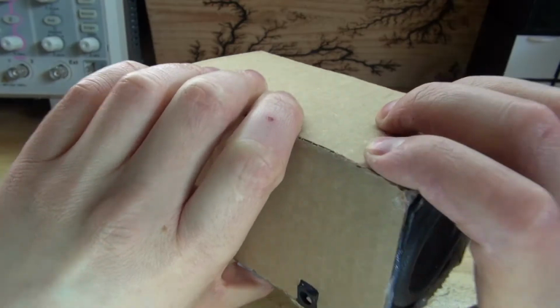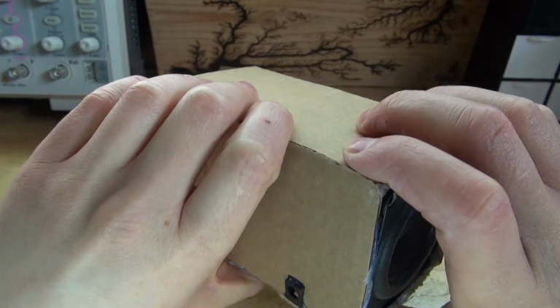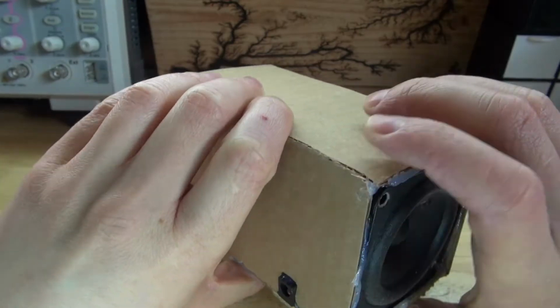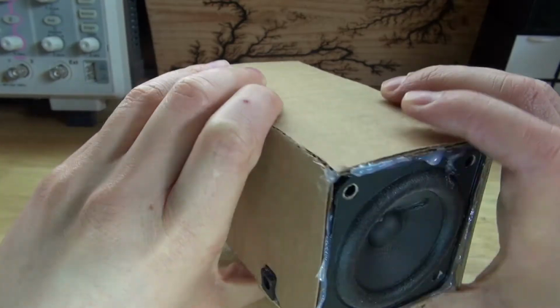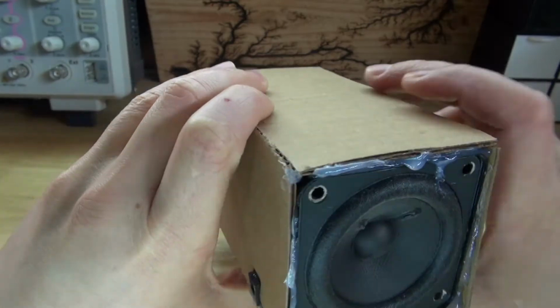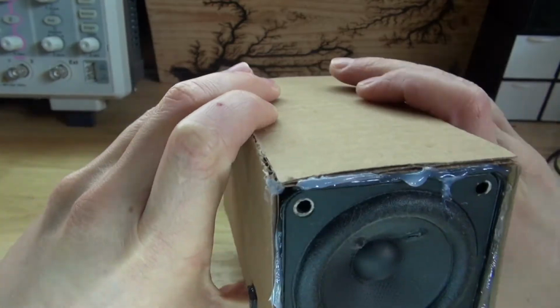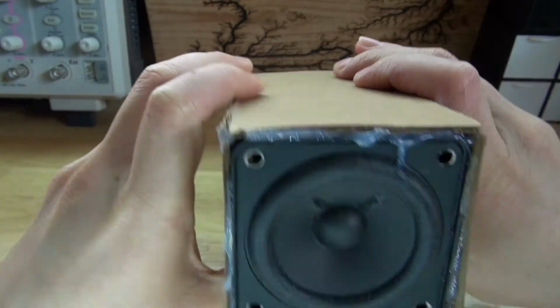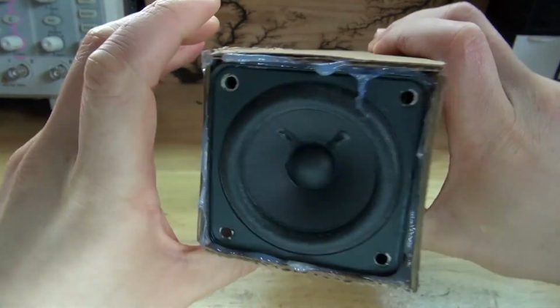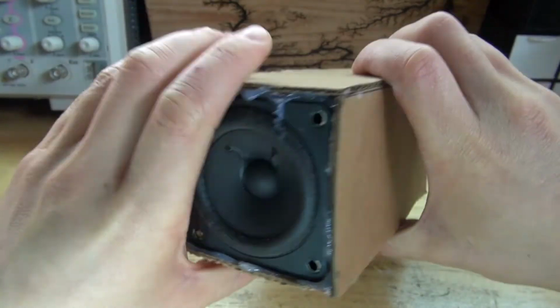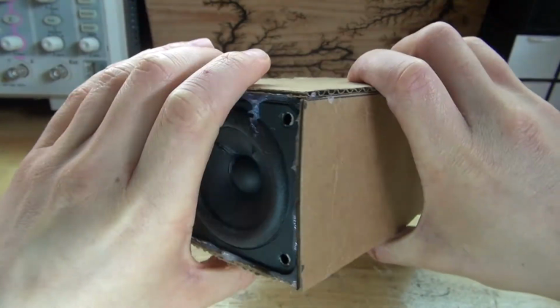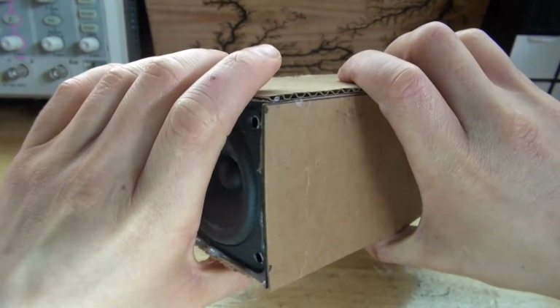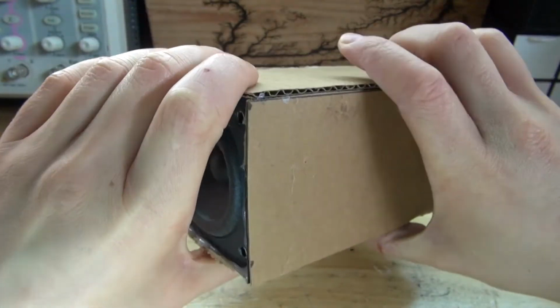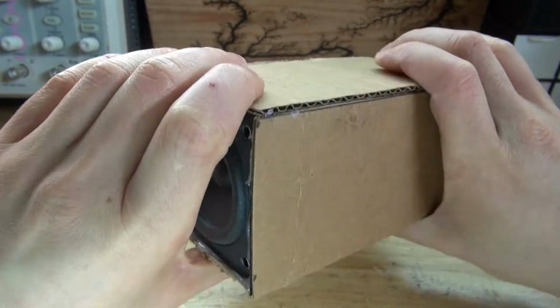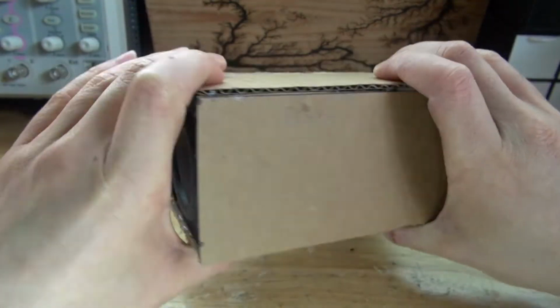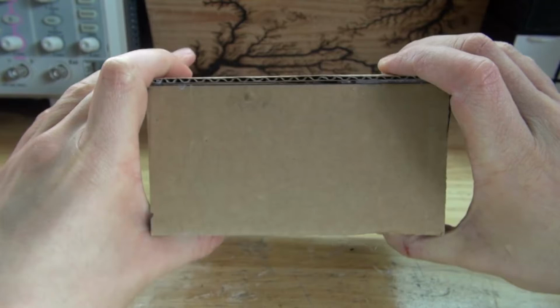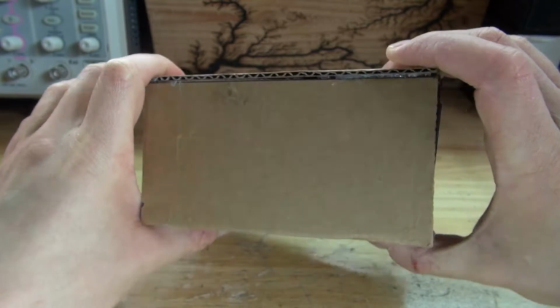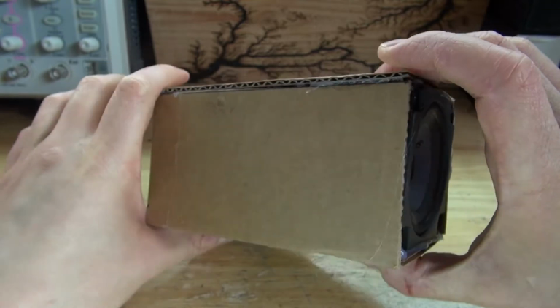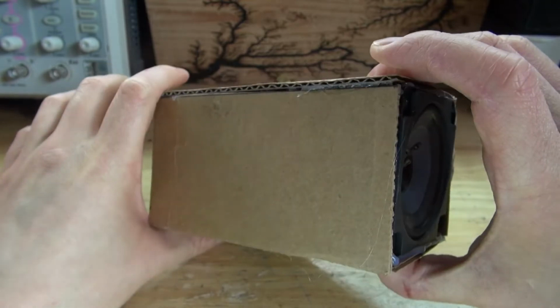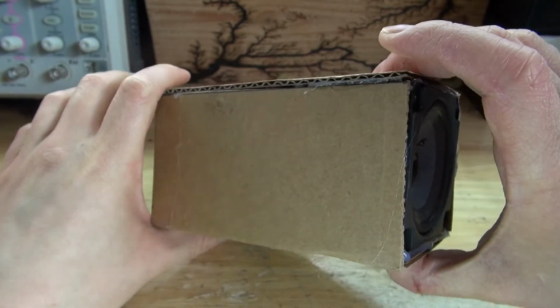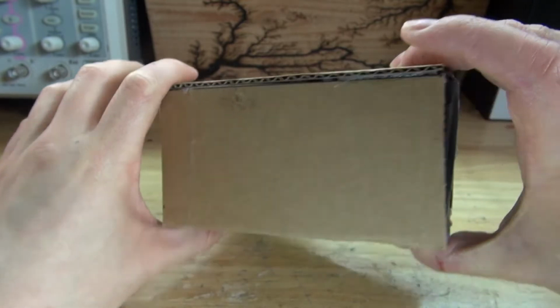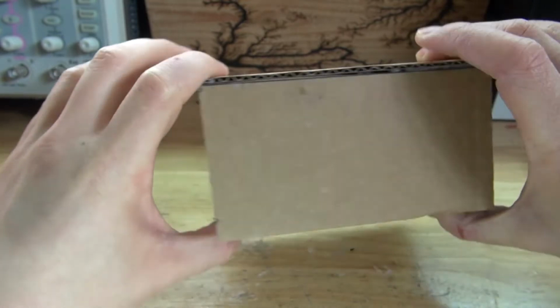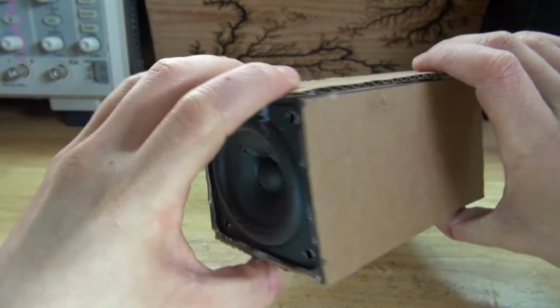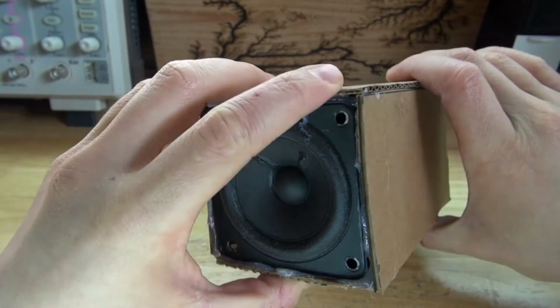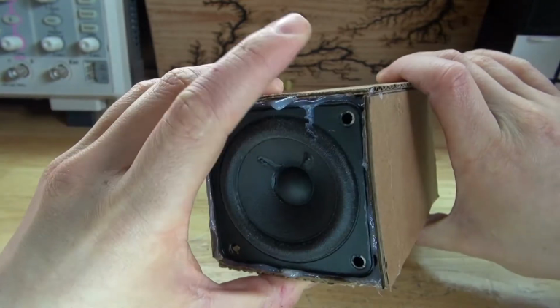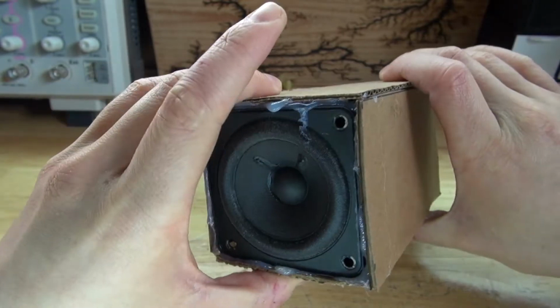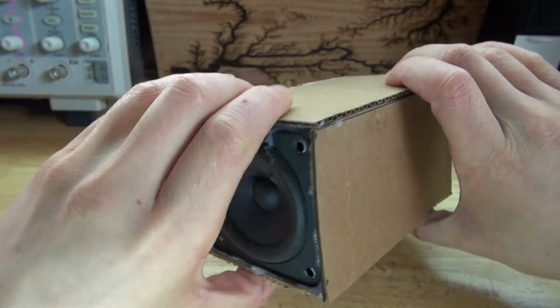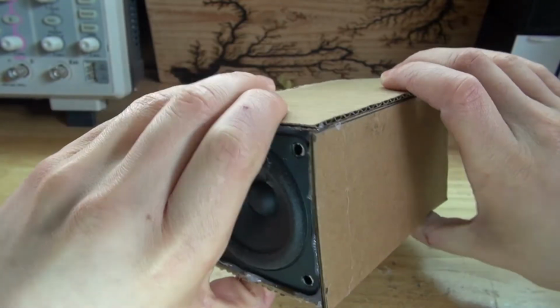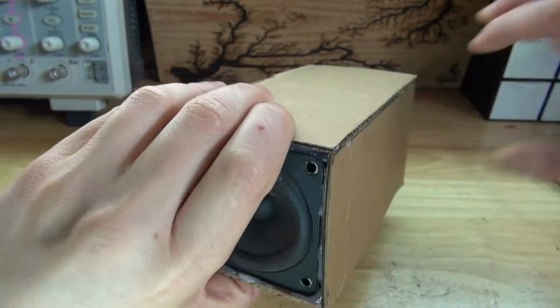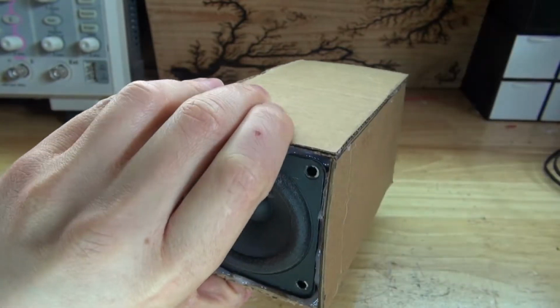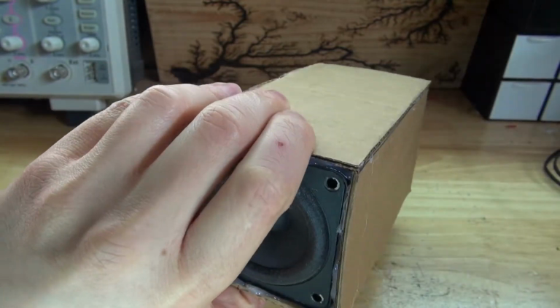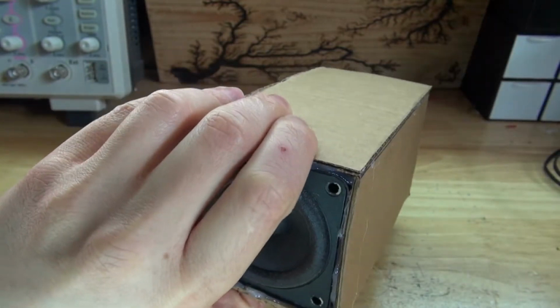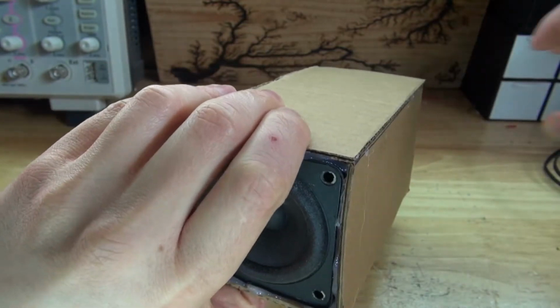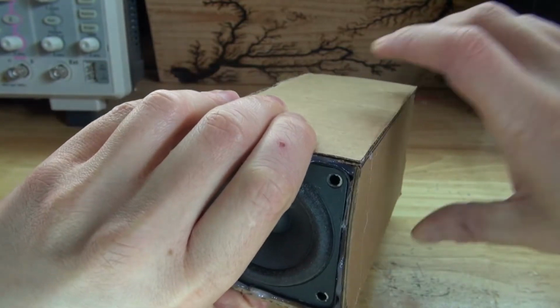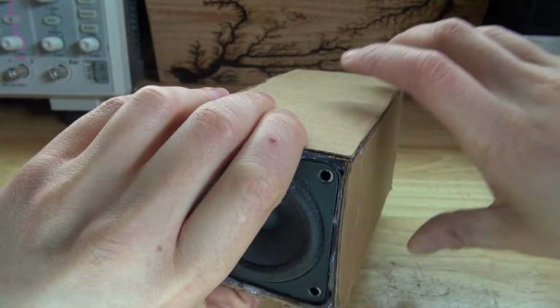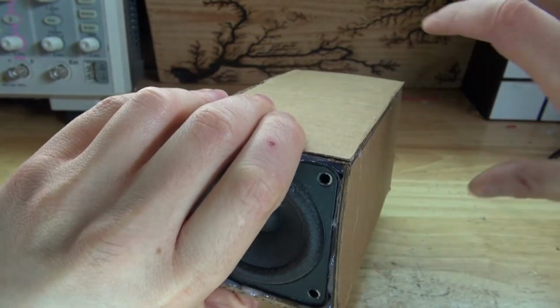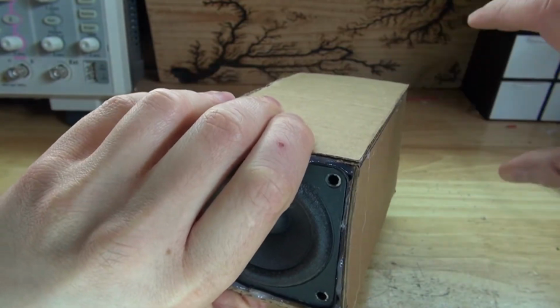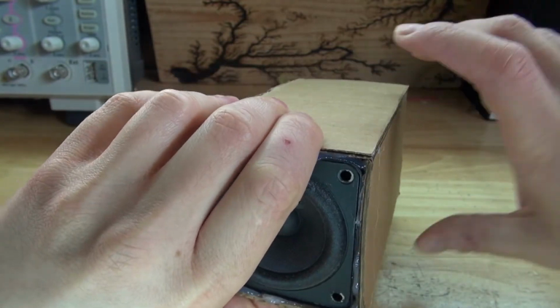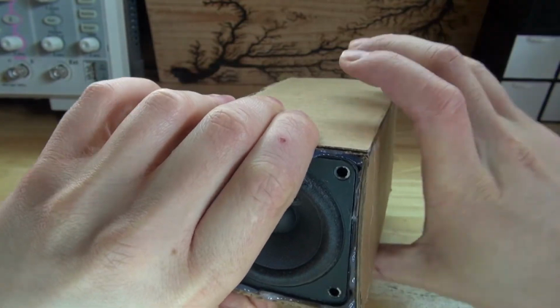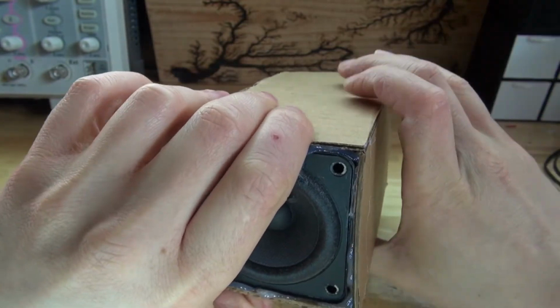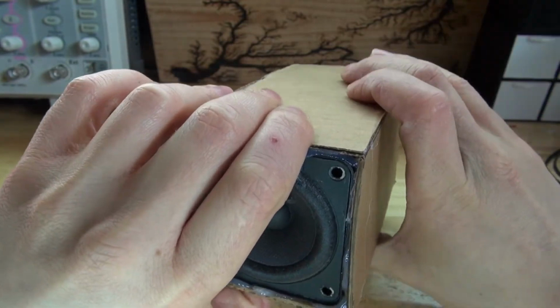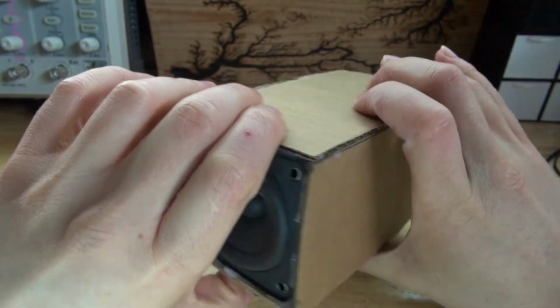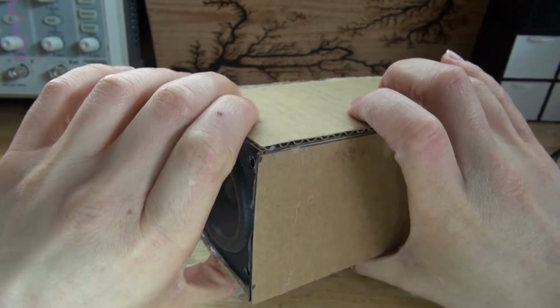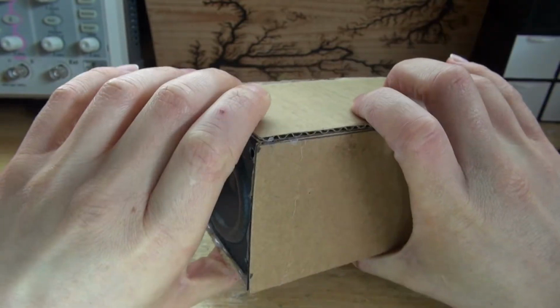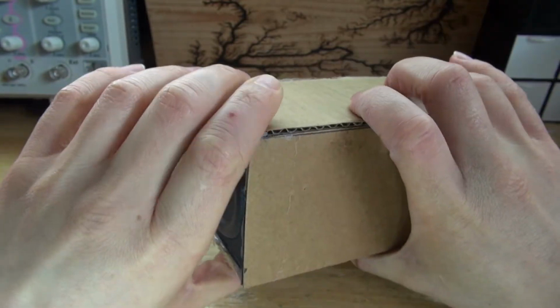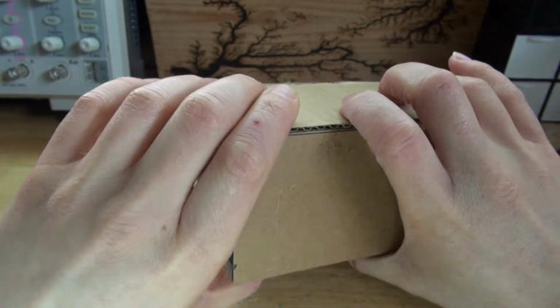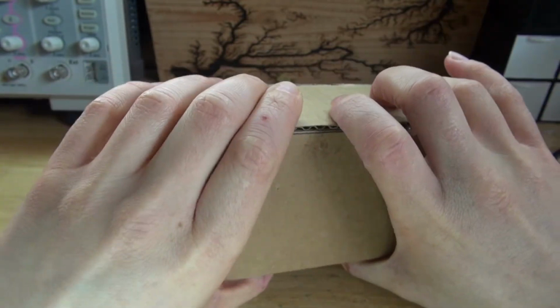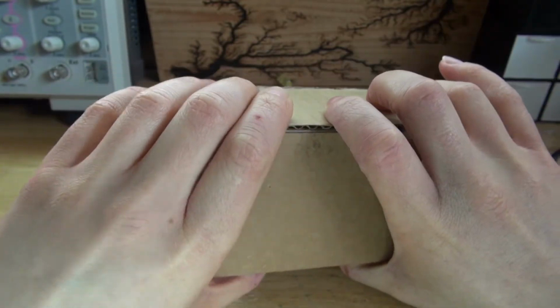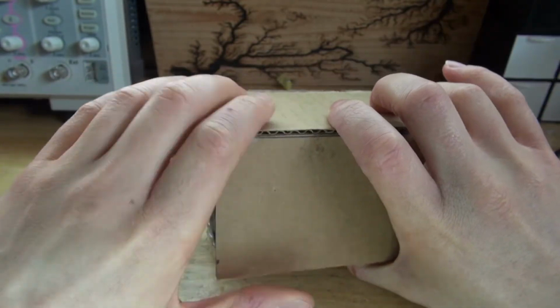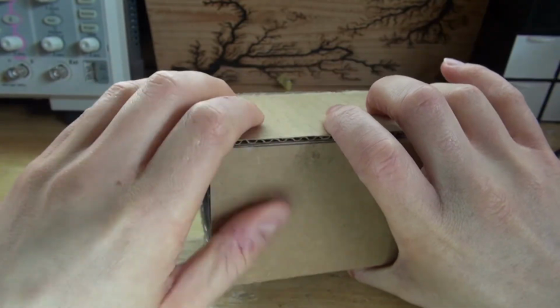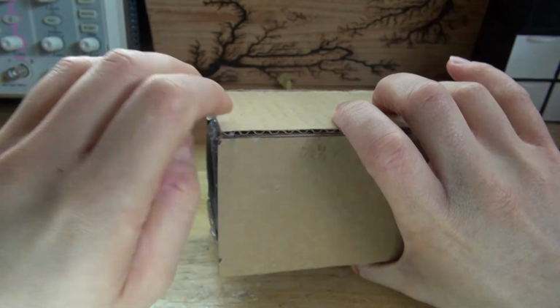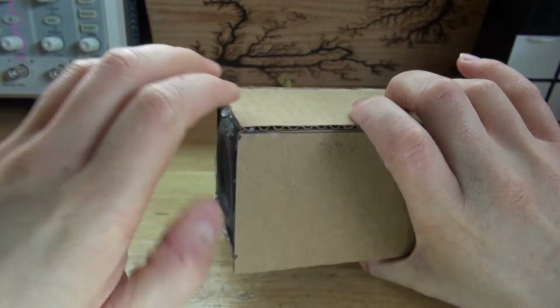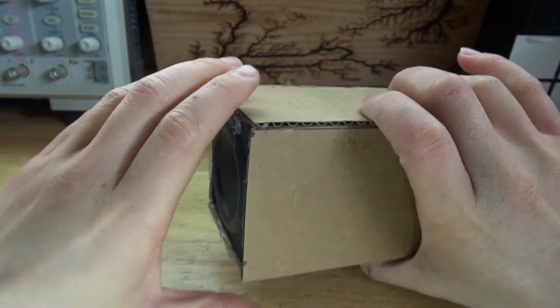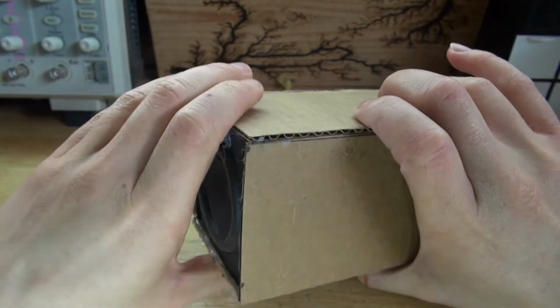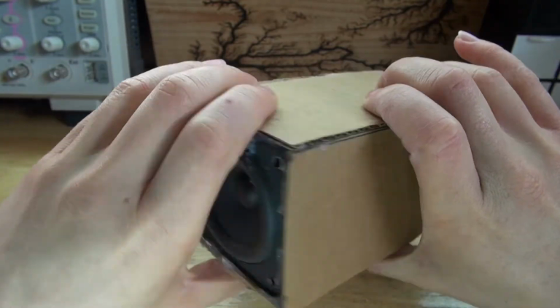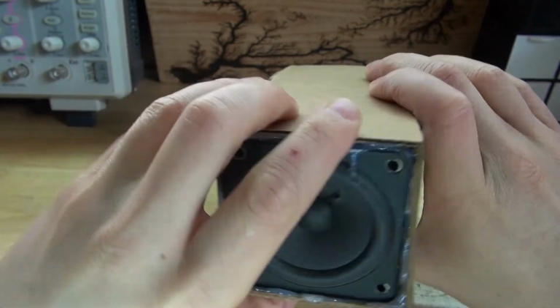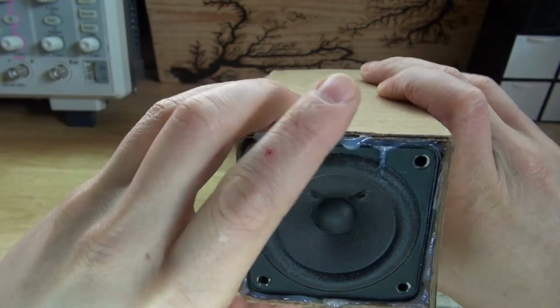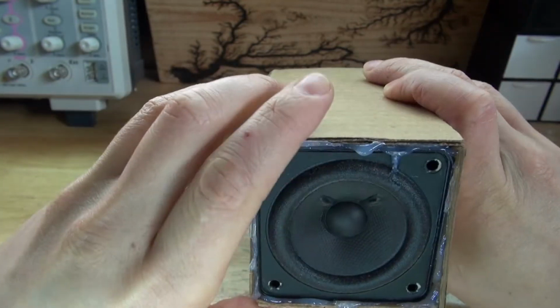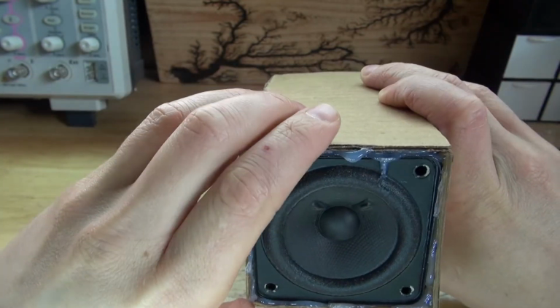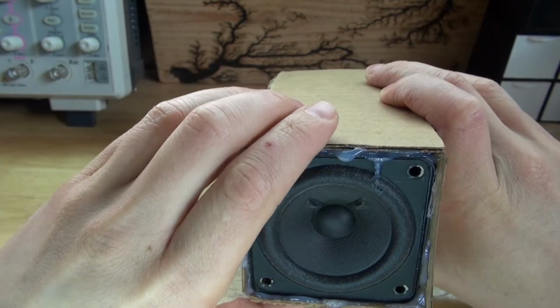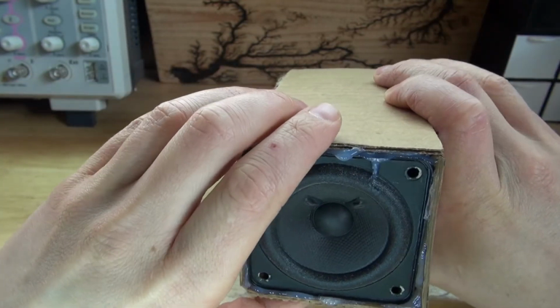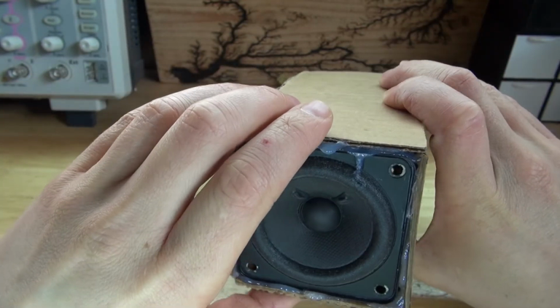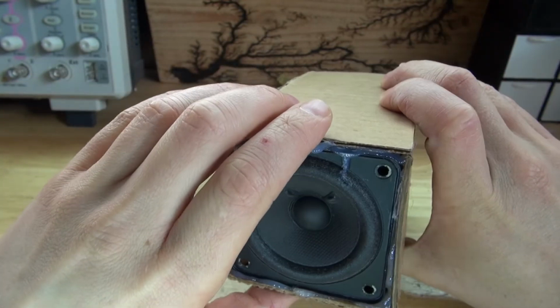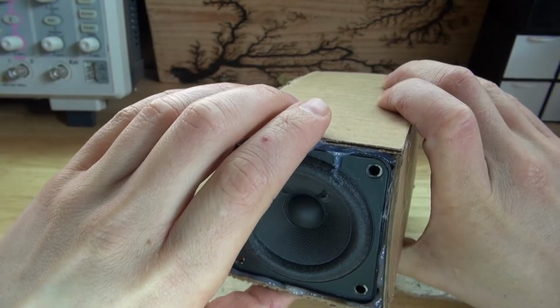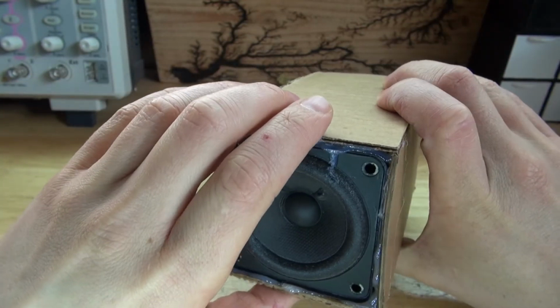Finally, take a generous amount of hot glue and put it on the perimeter of the device. Take the fourth piece of cardboard and put it on top. And there, the project is now complete. As you can see, this device doesn't require a slide switch — all you have to do is plug and unplug the device.